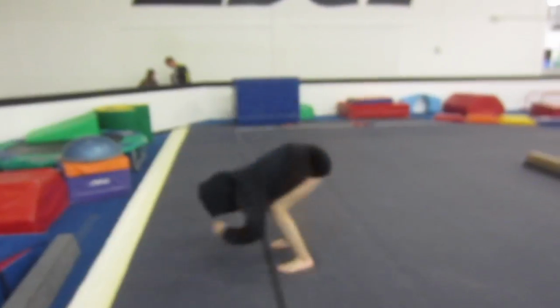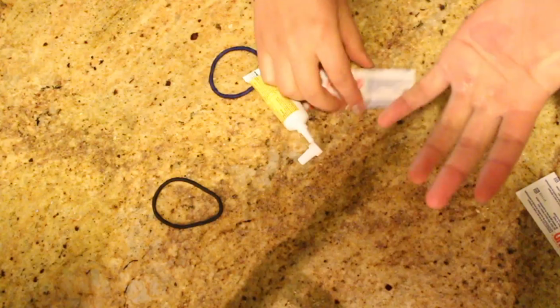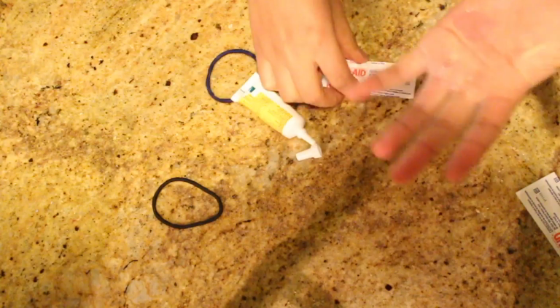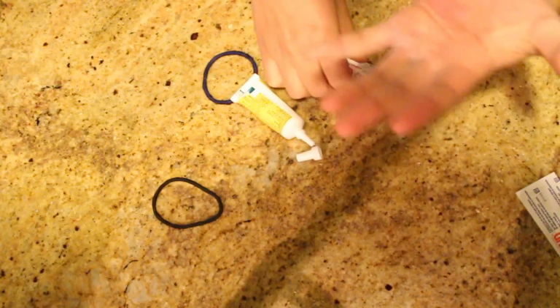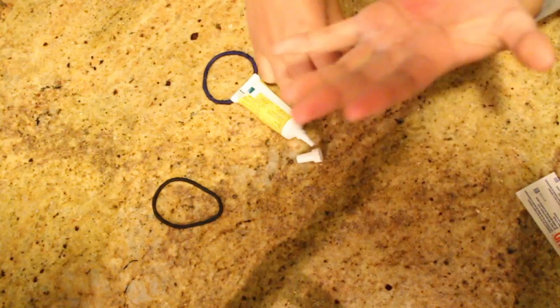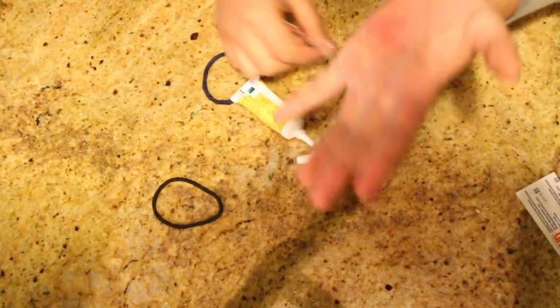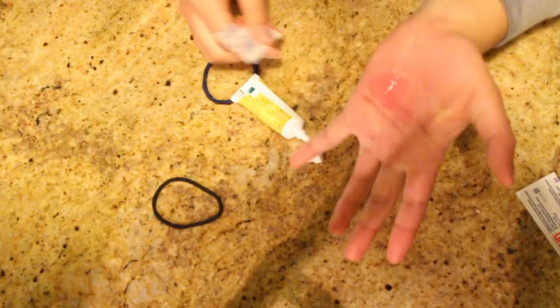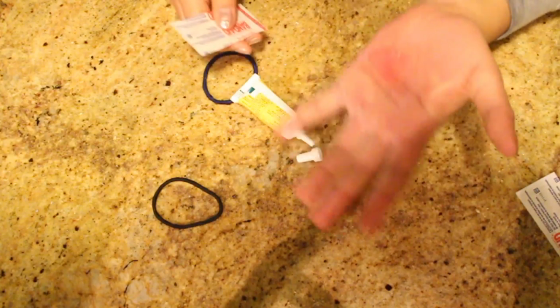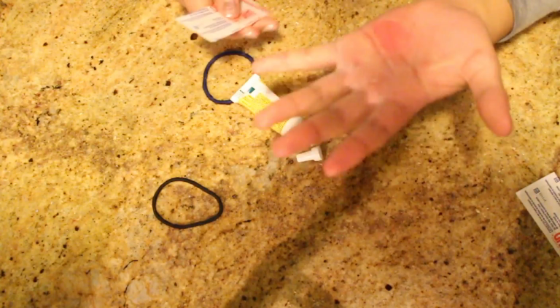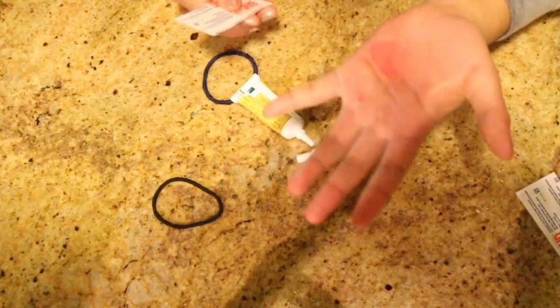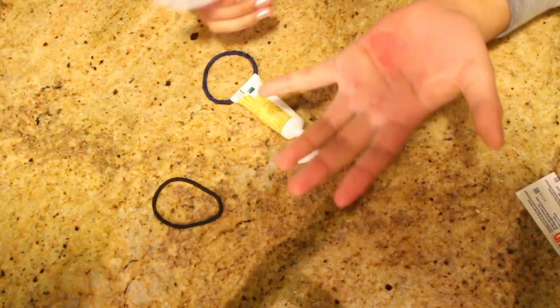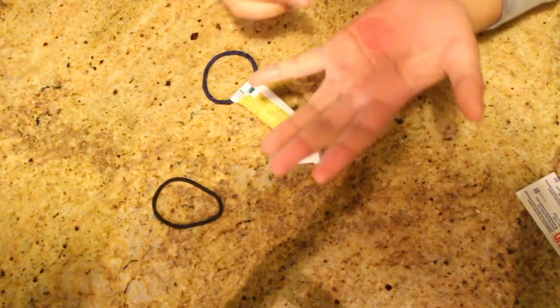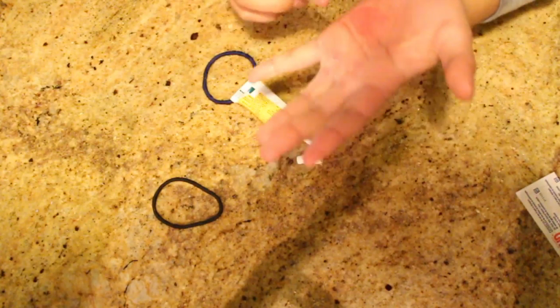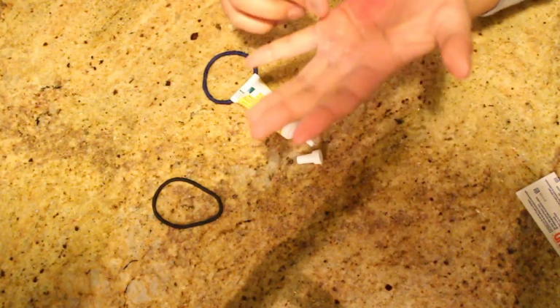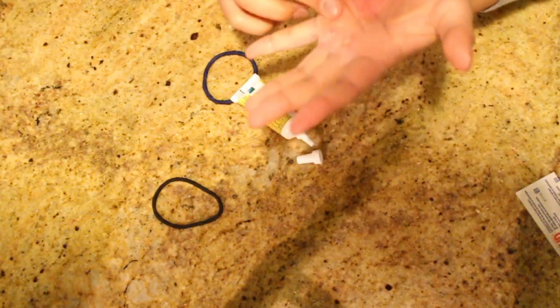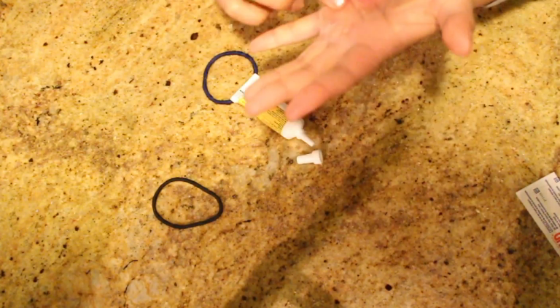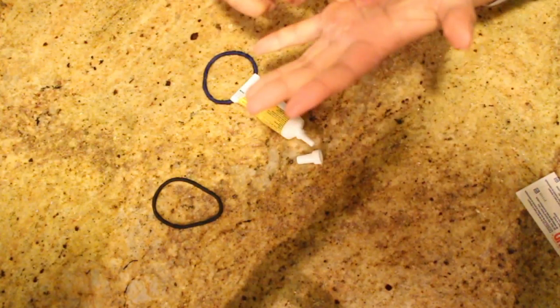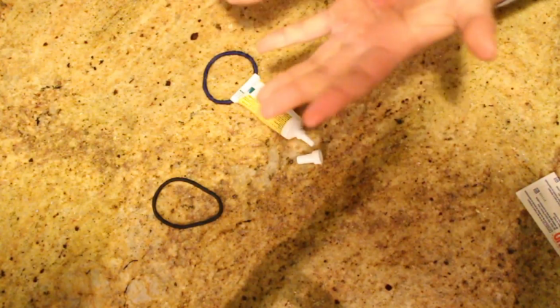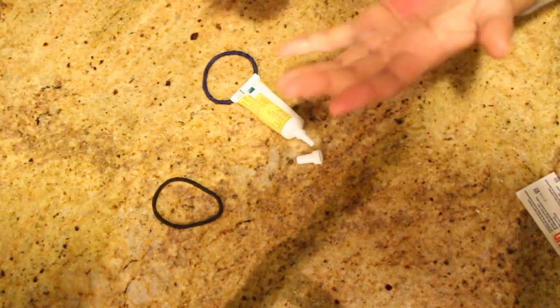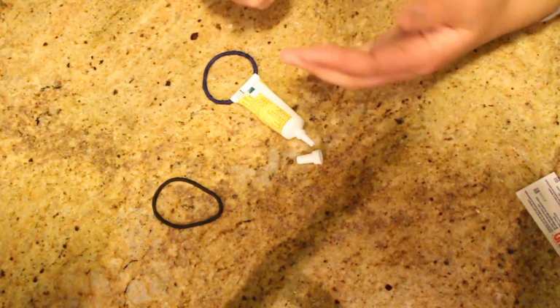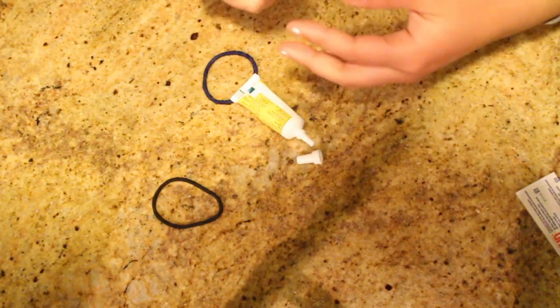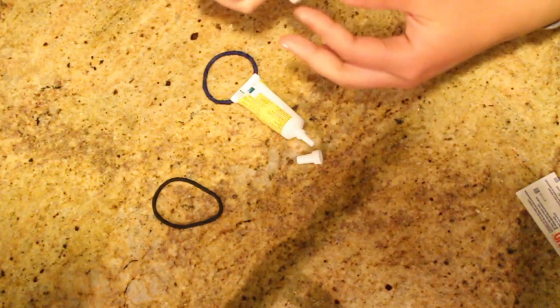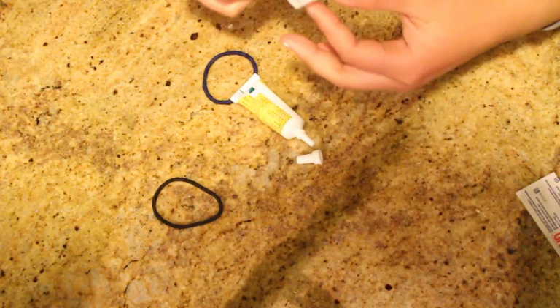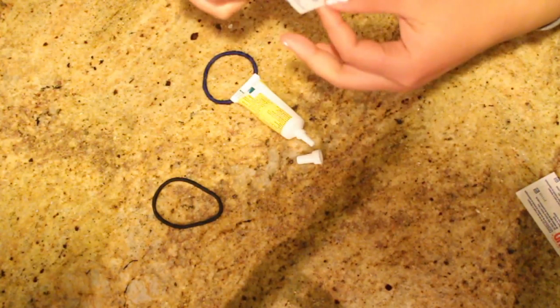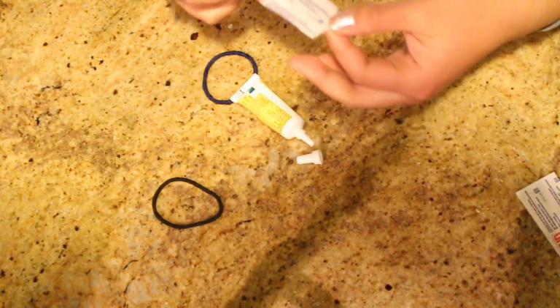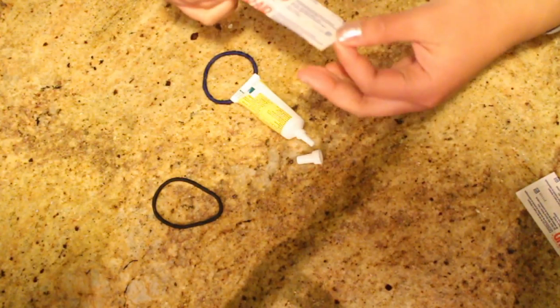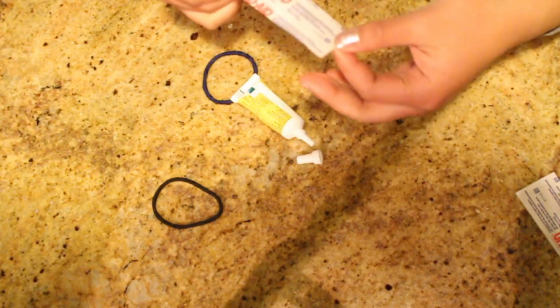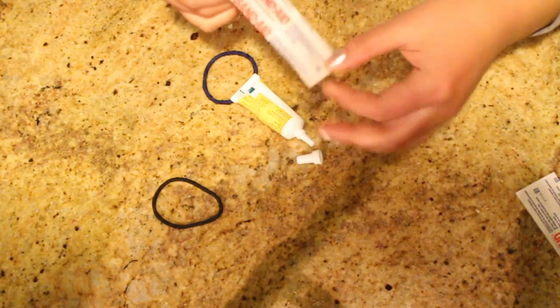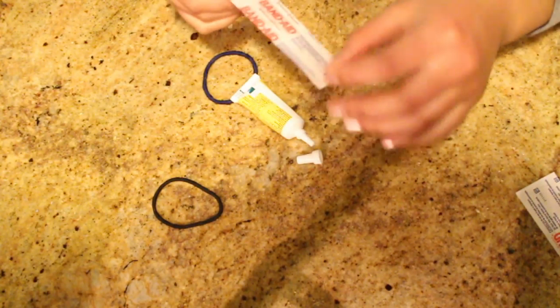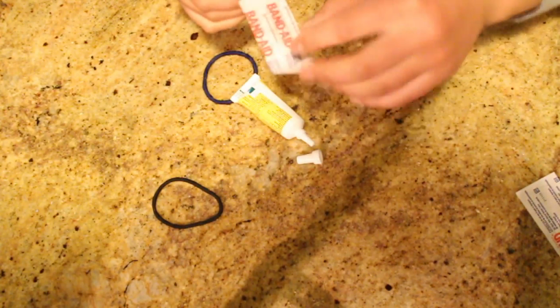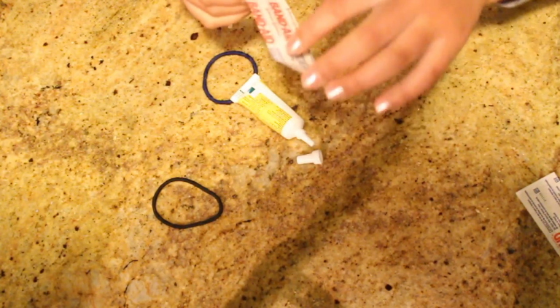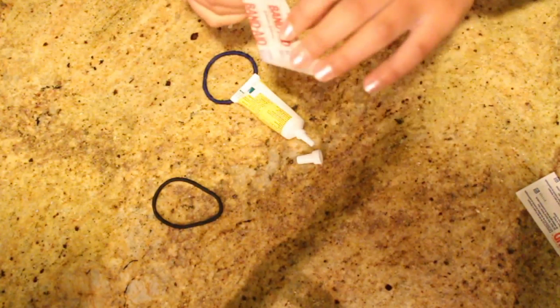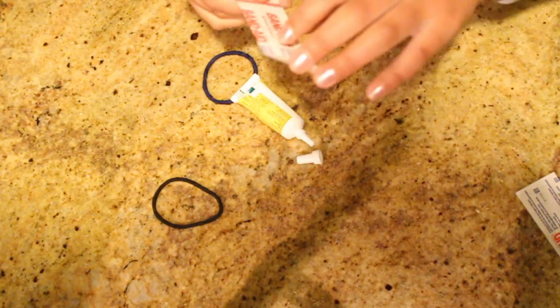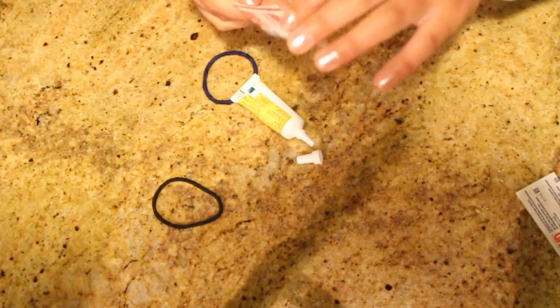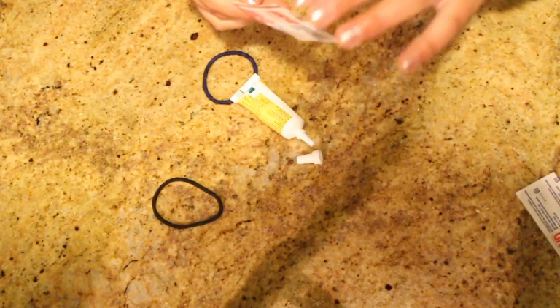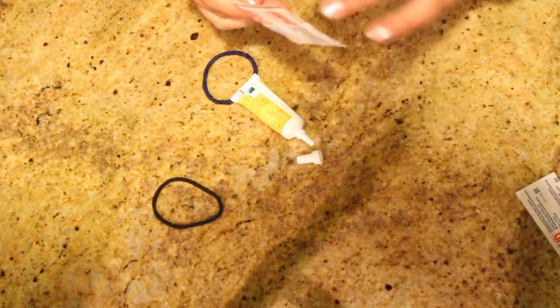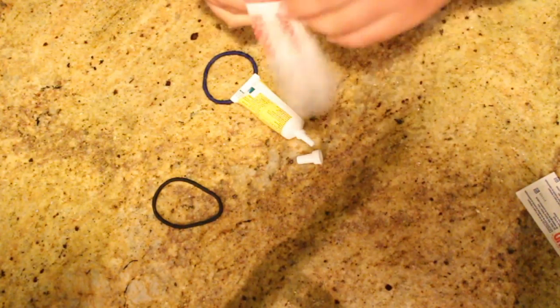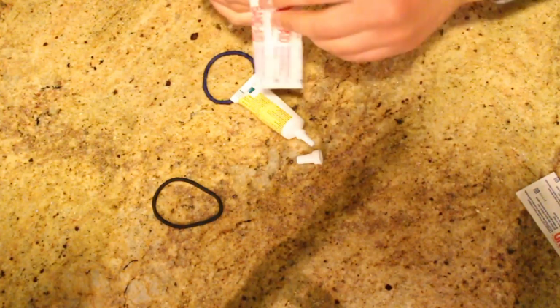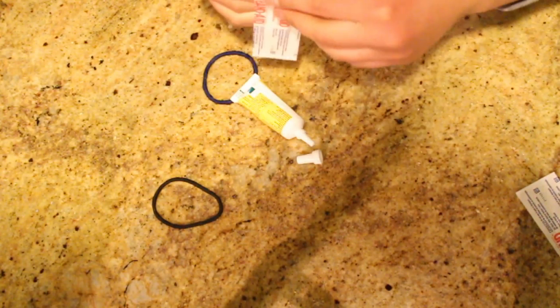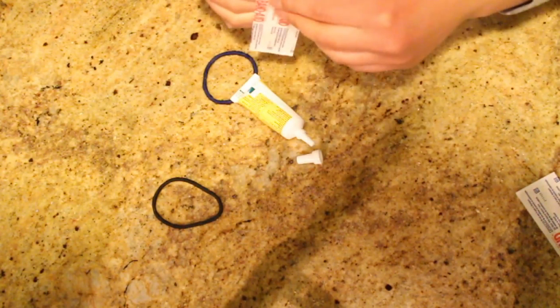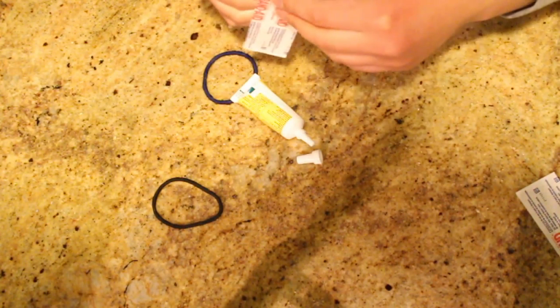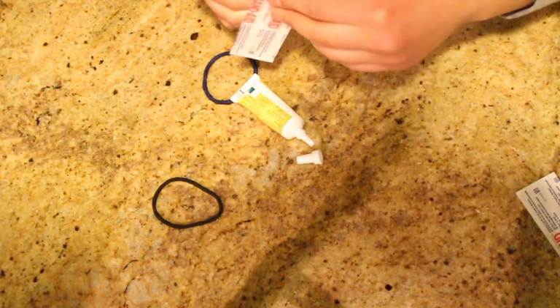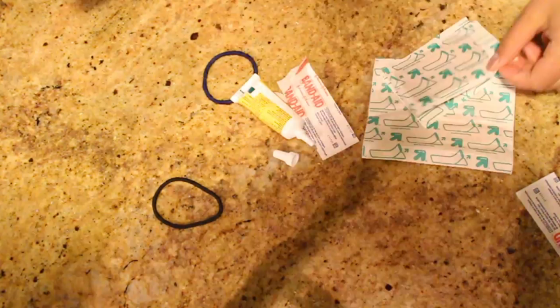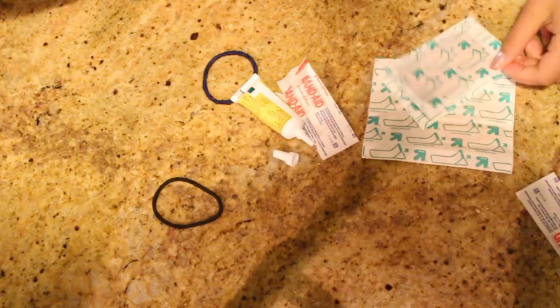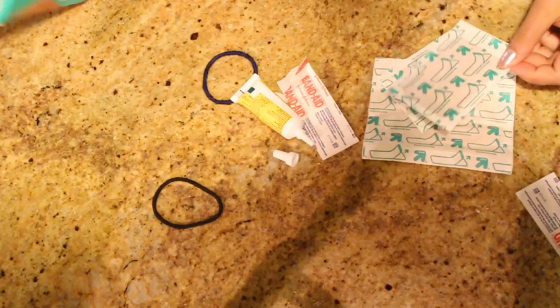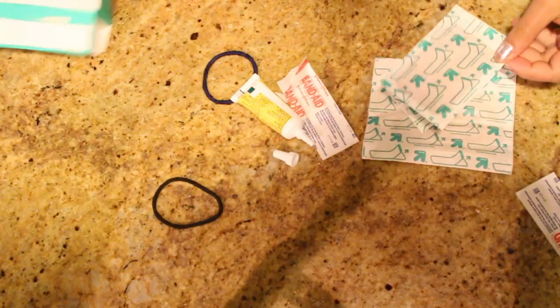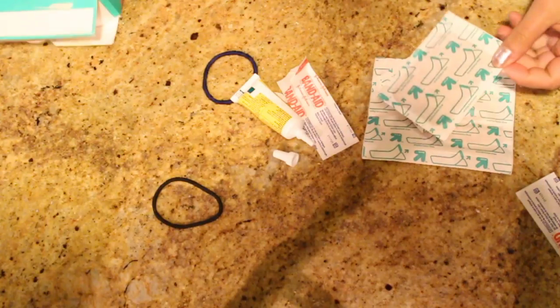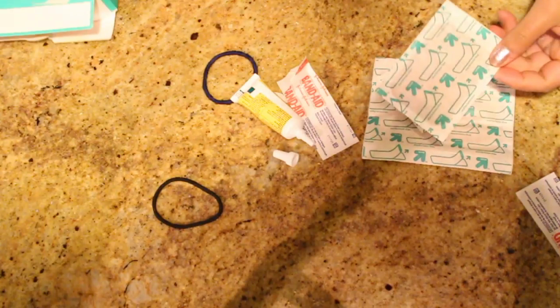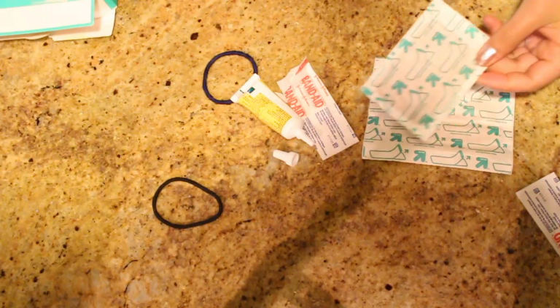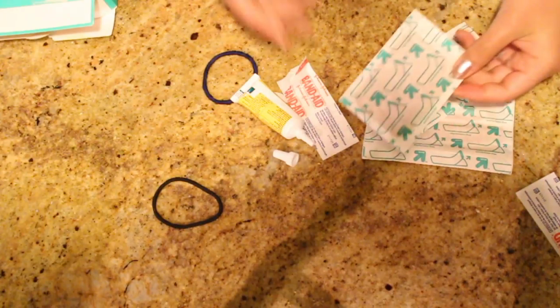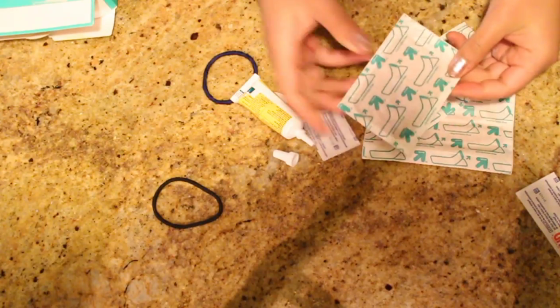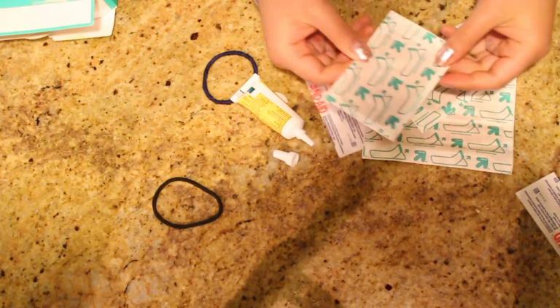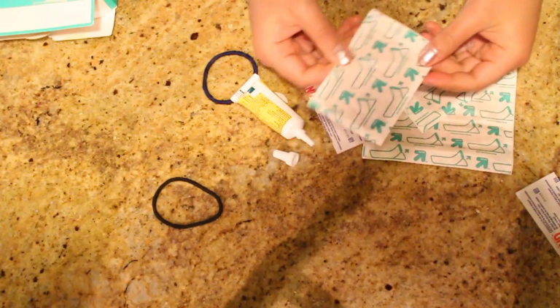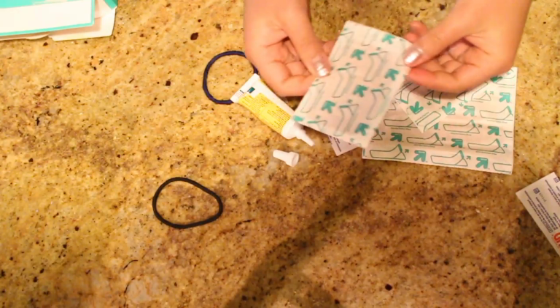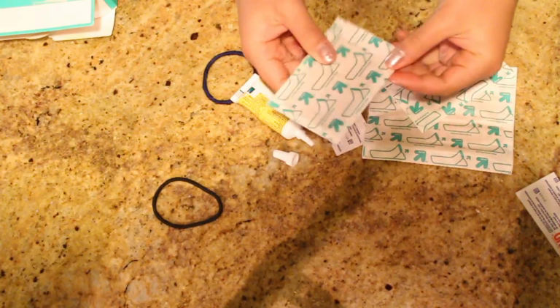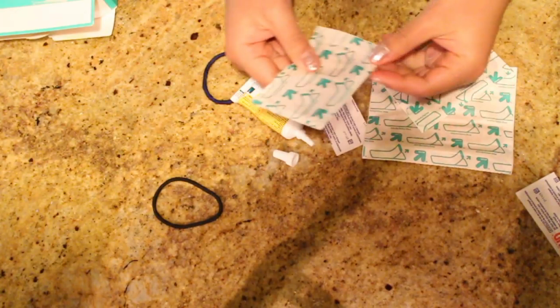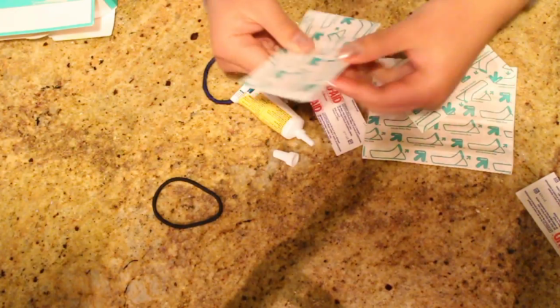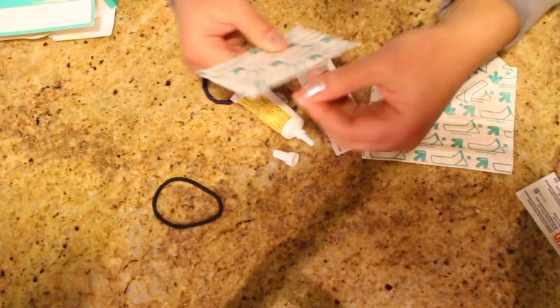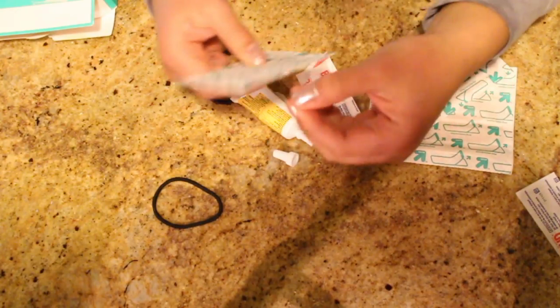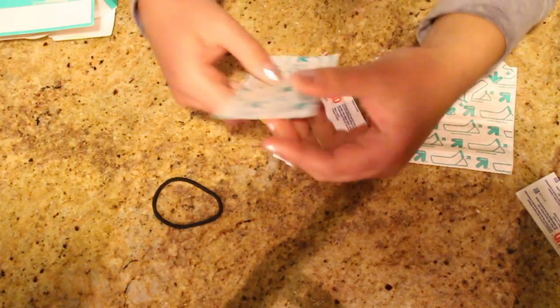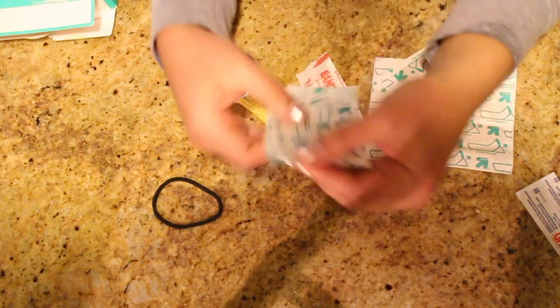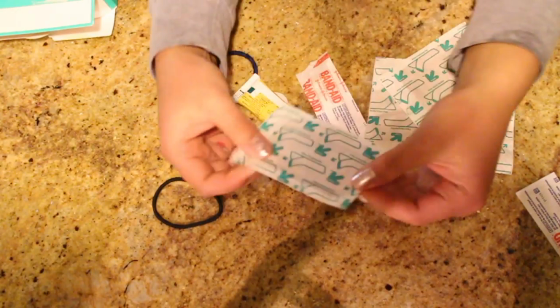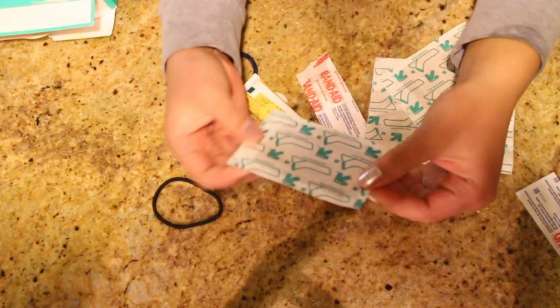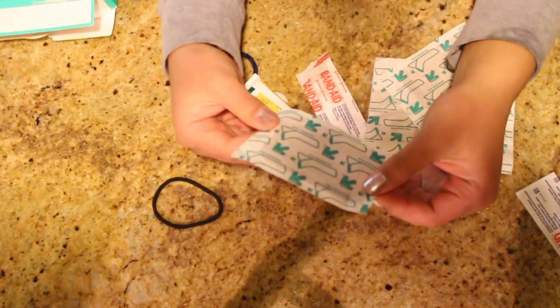Once you have your Neosporin on, I like to put a band-aid on it. I think this one will do because I want it big.